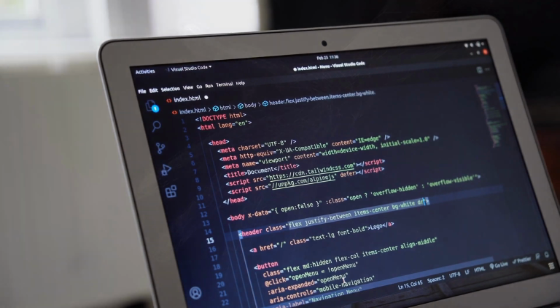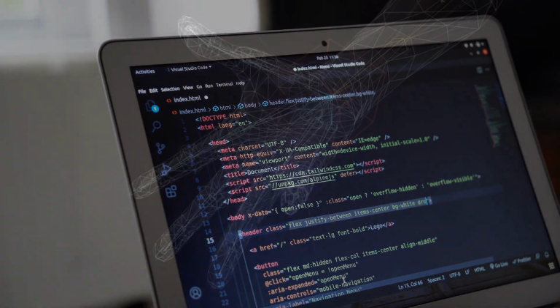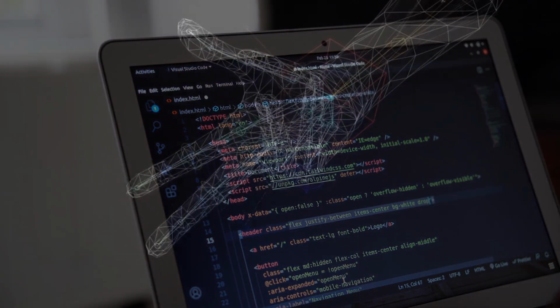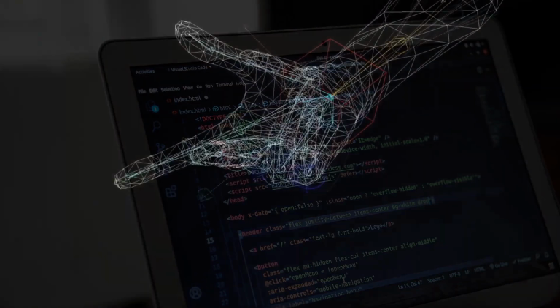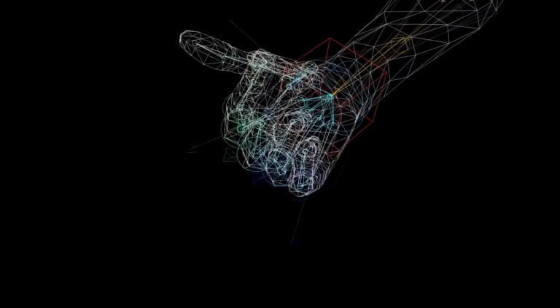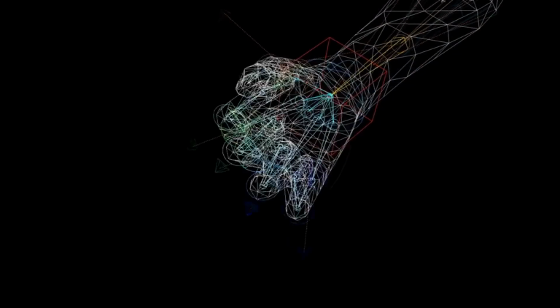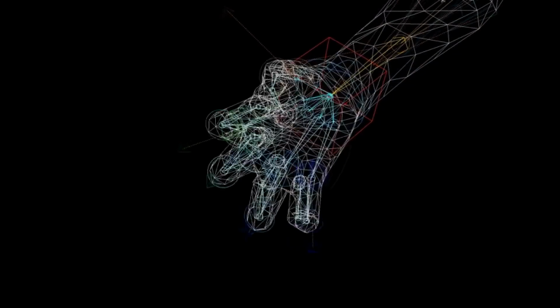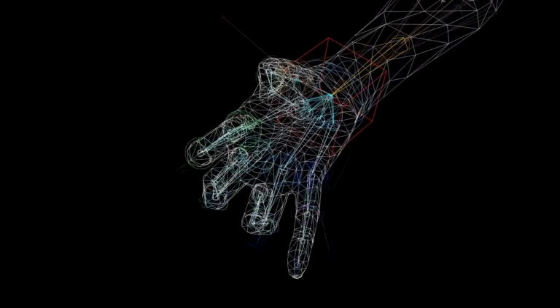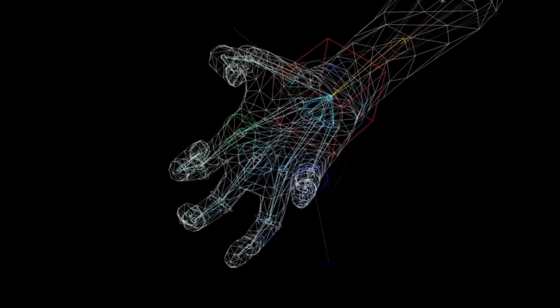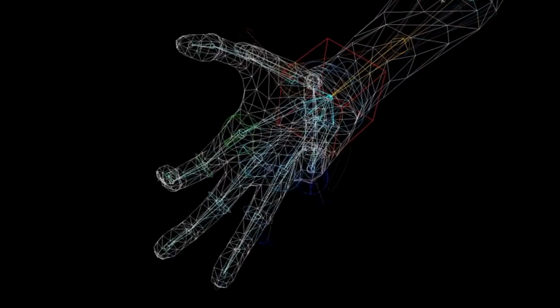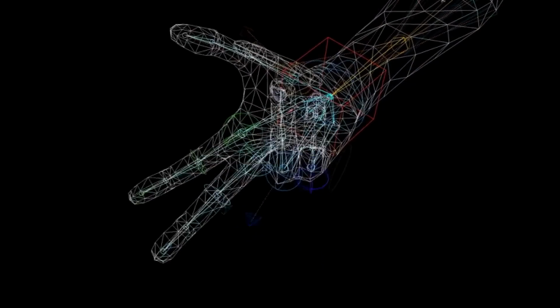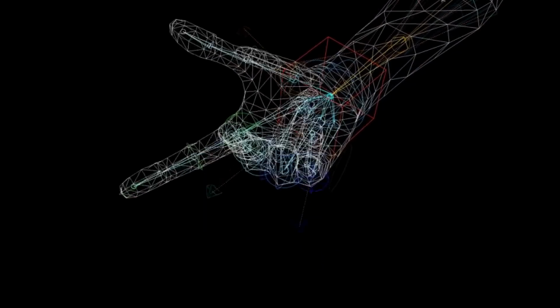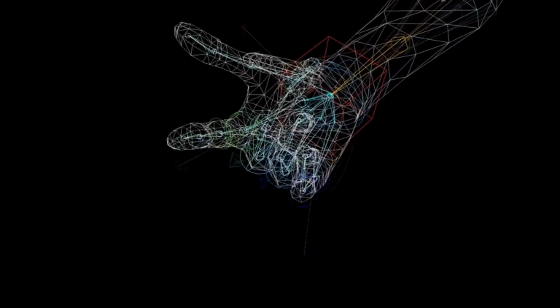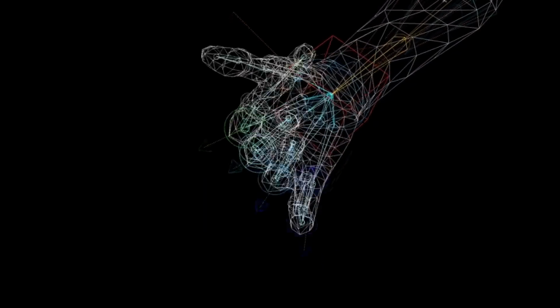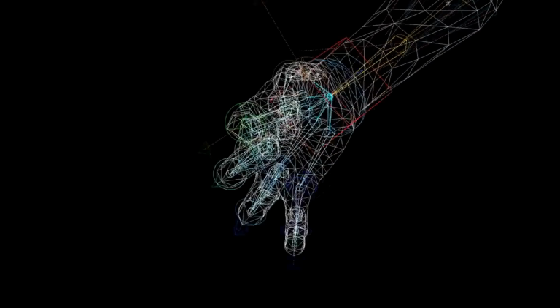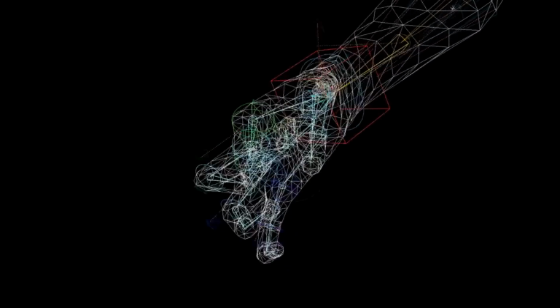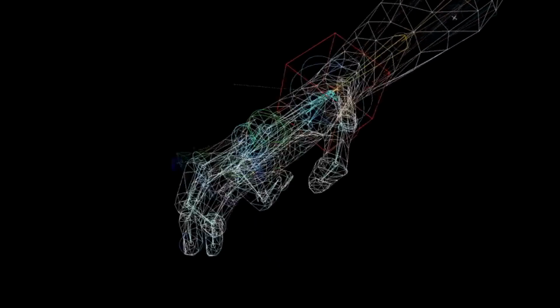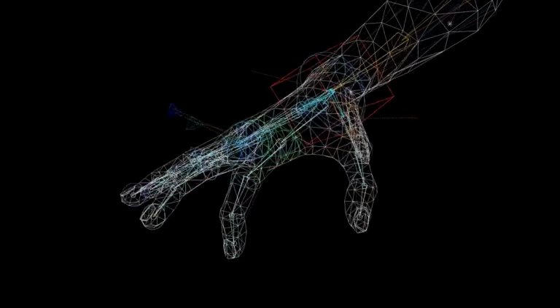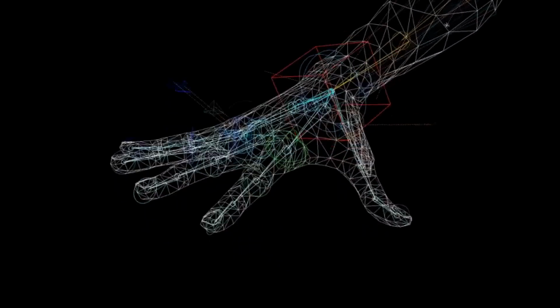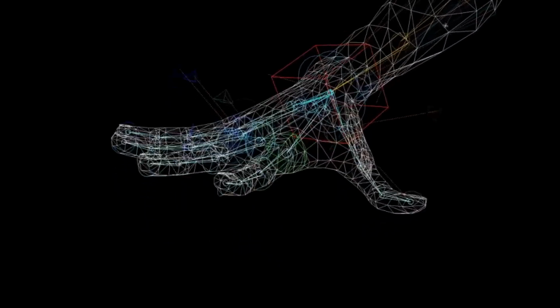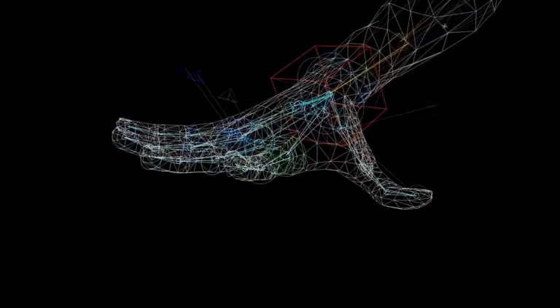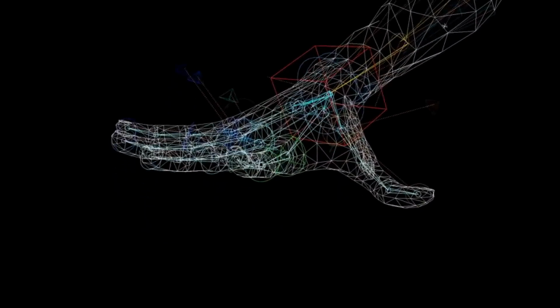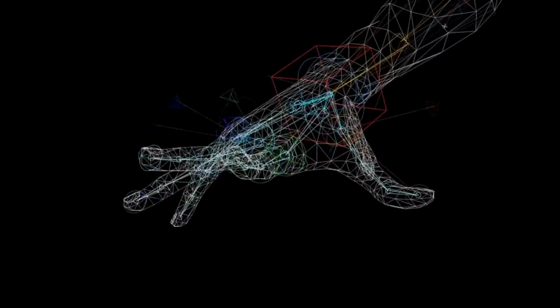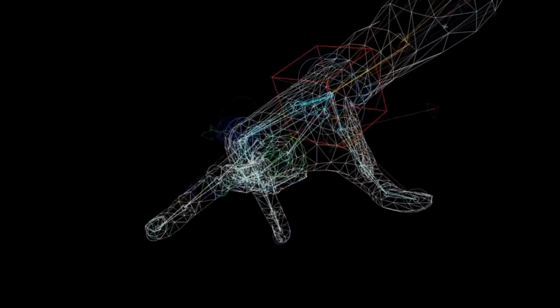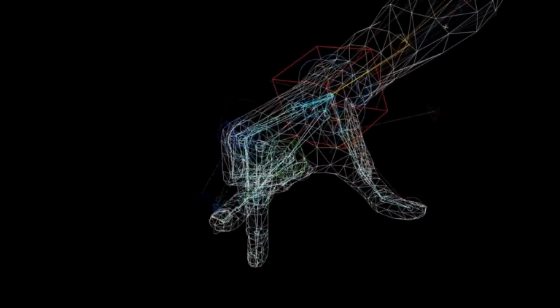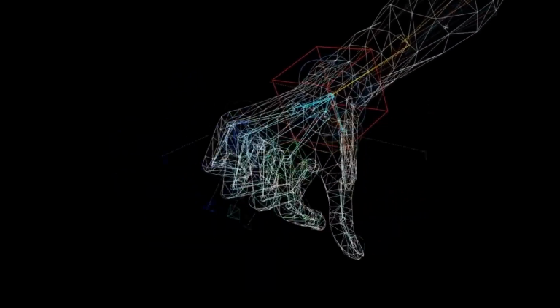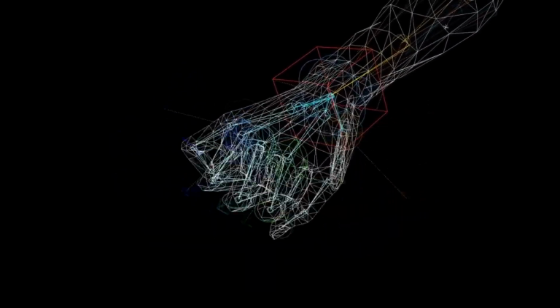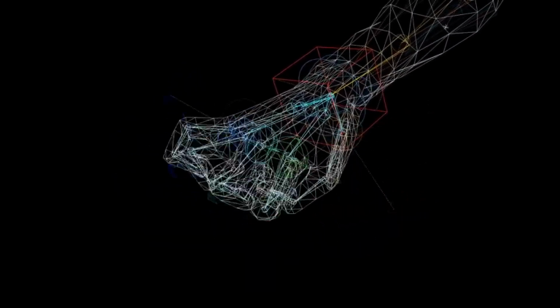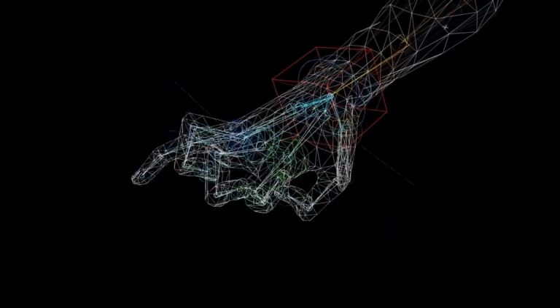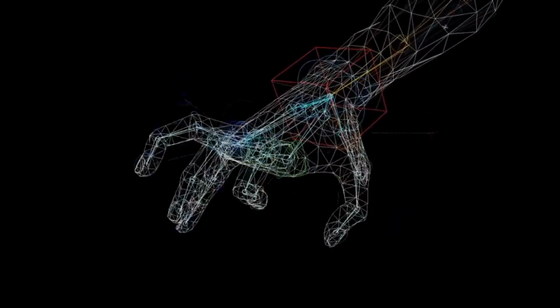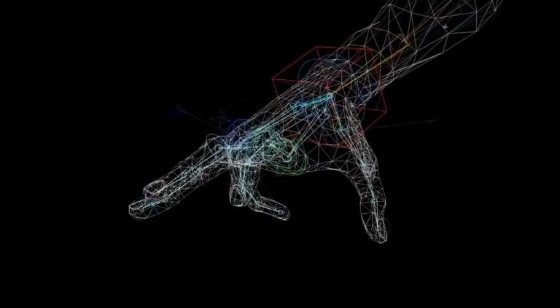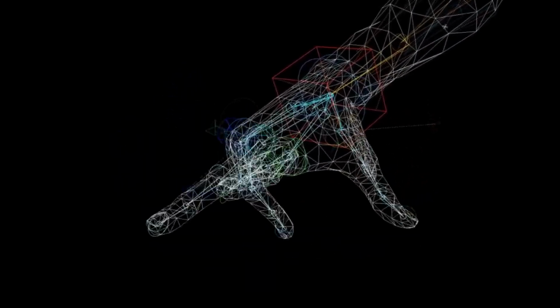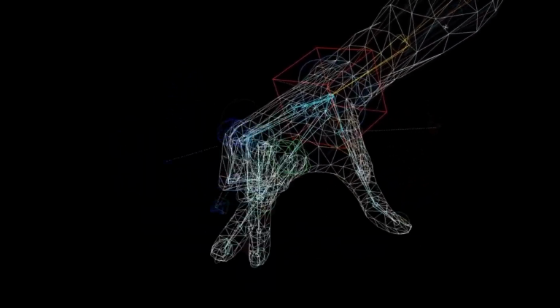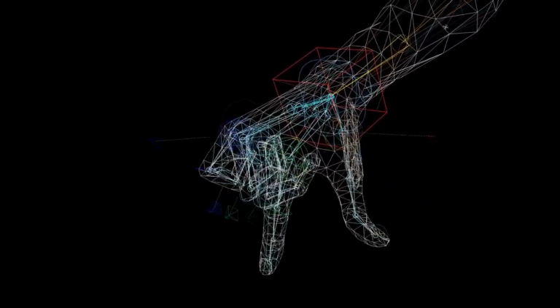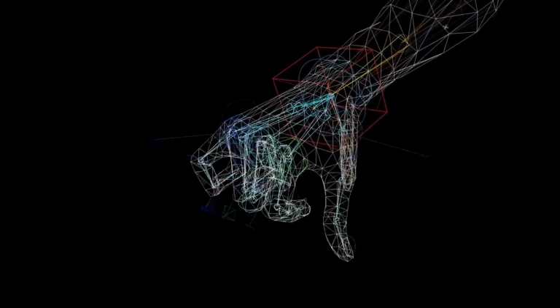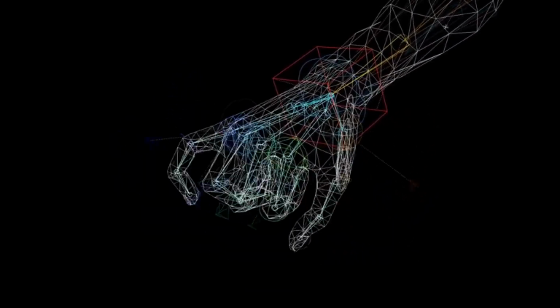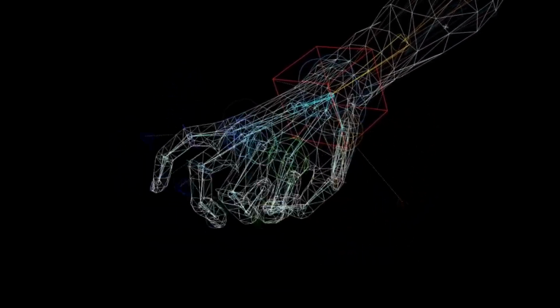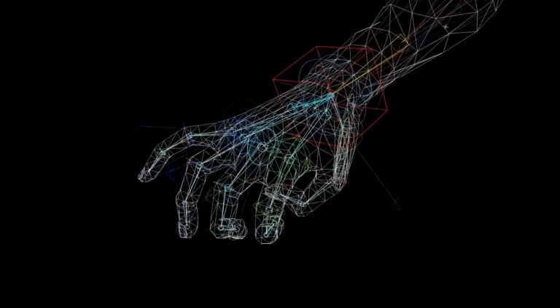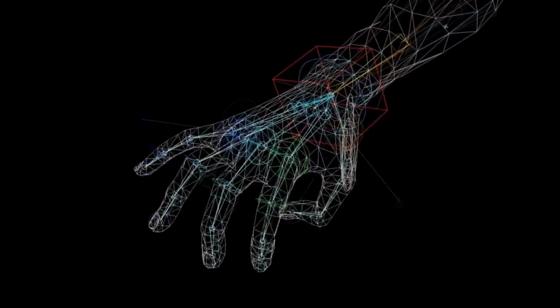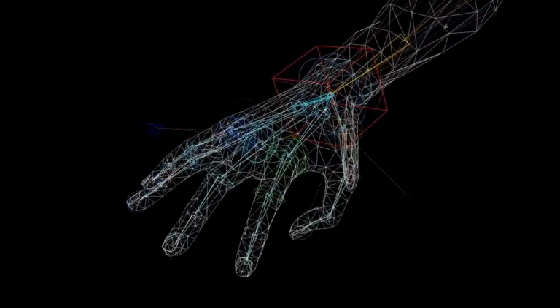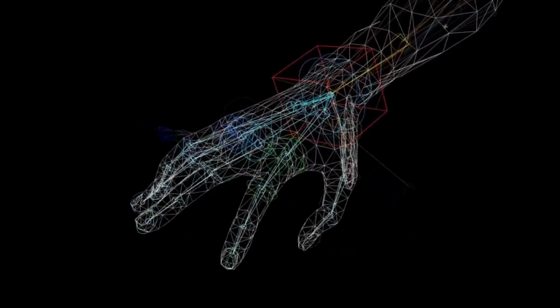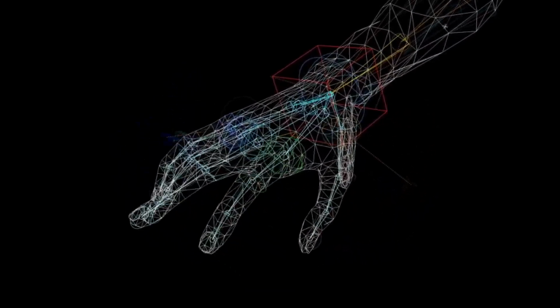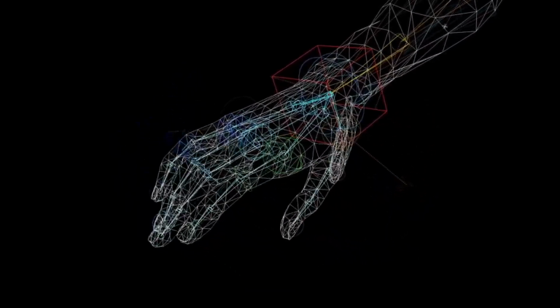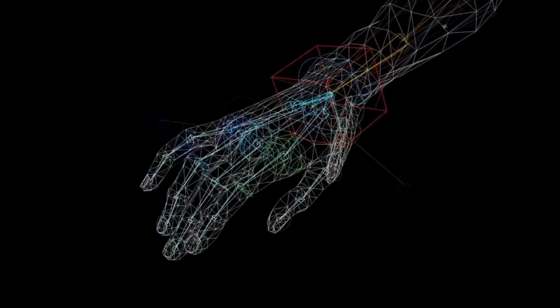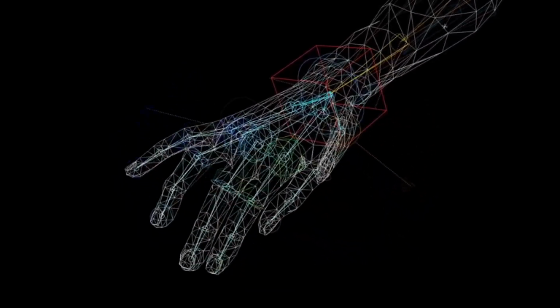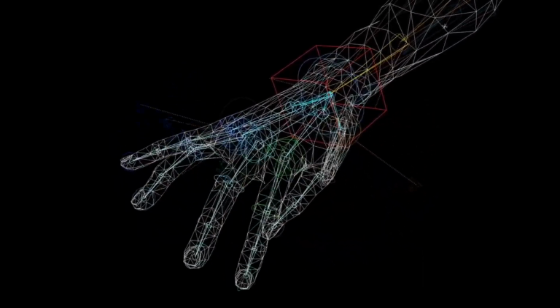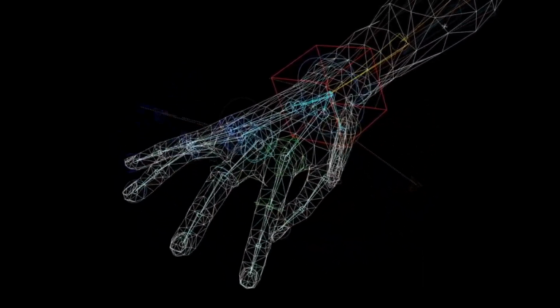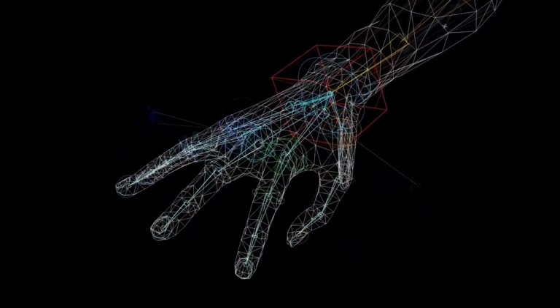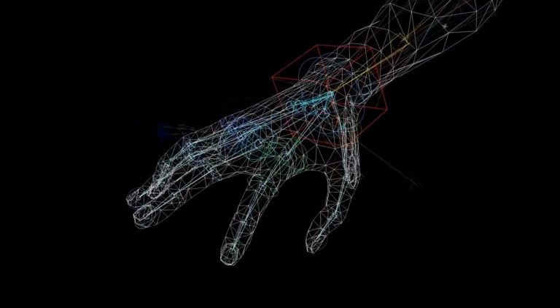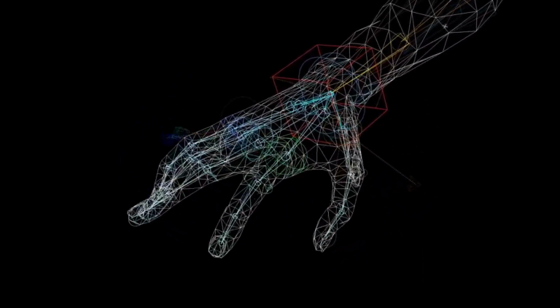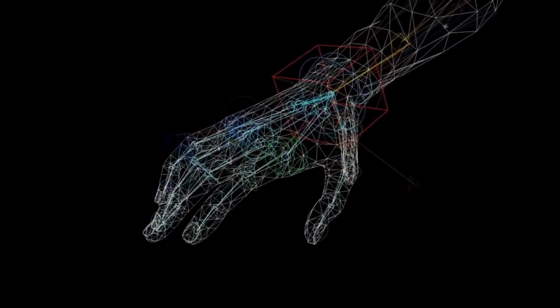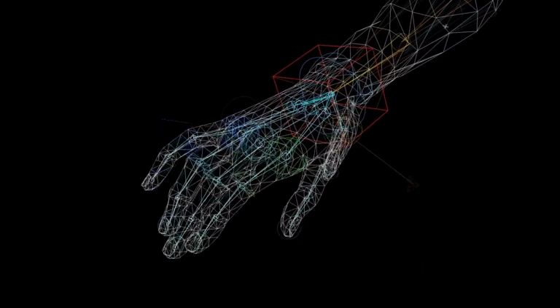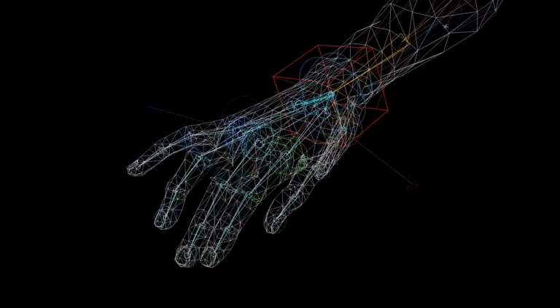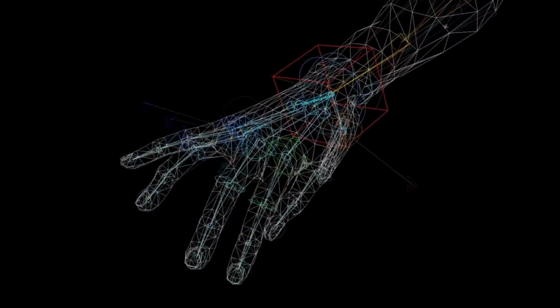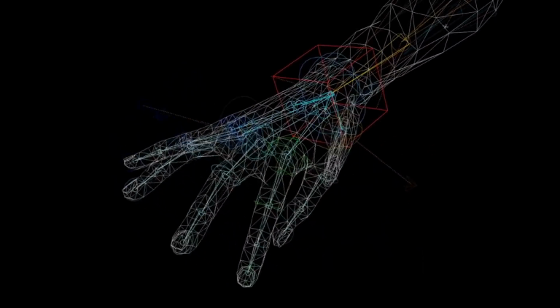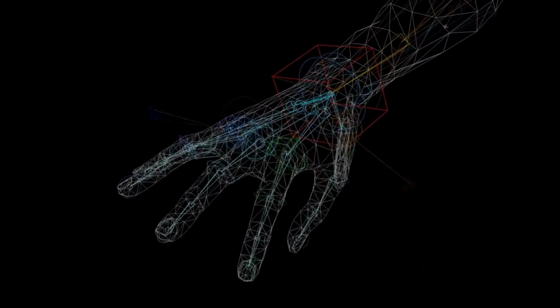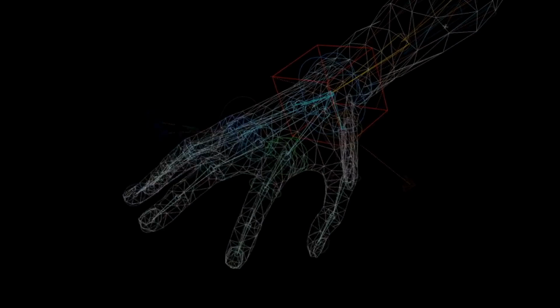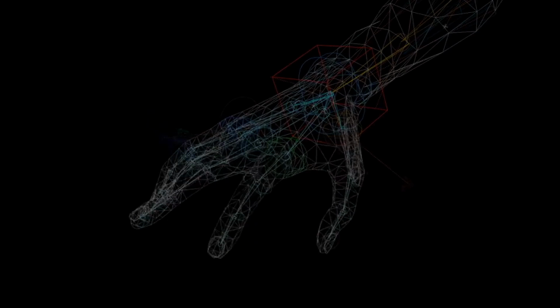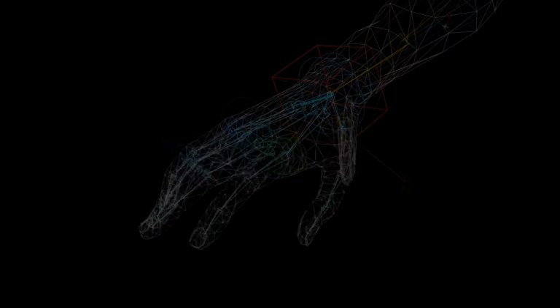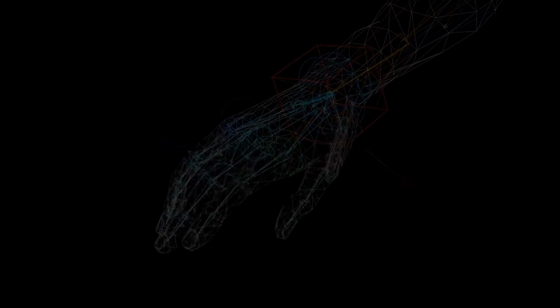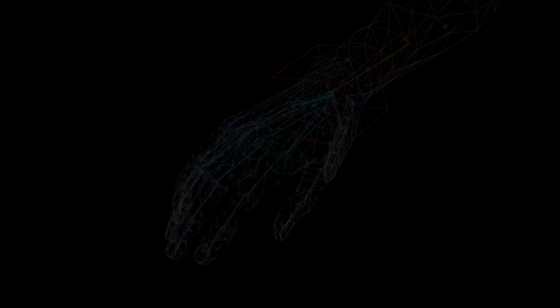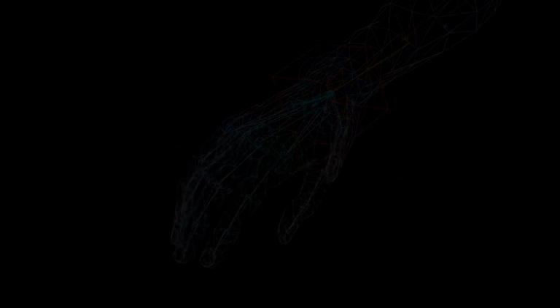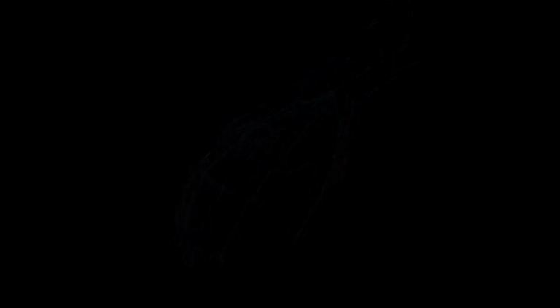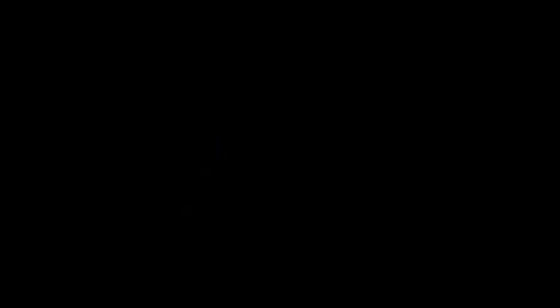The machine learning model then predicts the user's intended movement based on their EEG signals, which are then translated into movements of the mechanical hand.